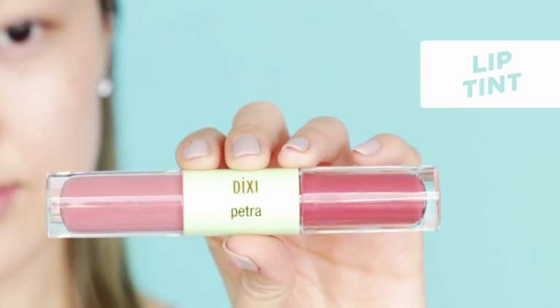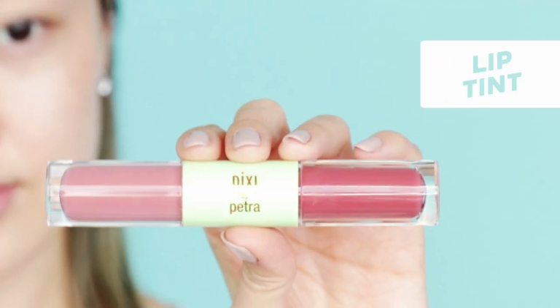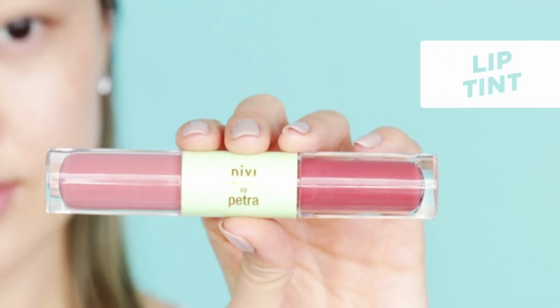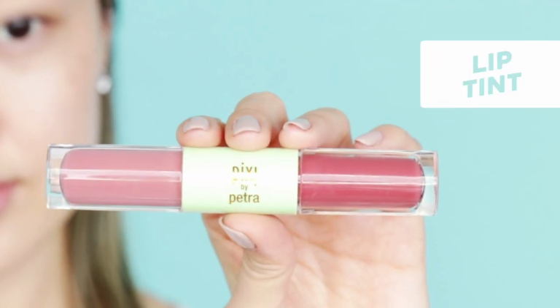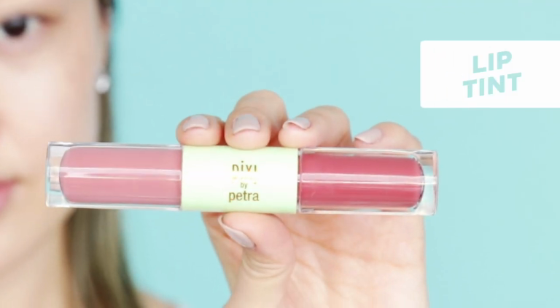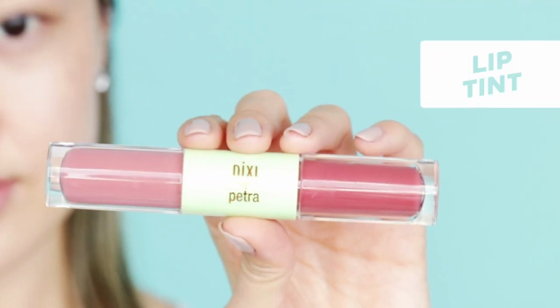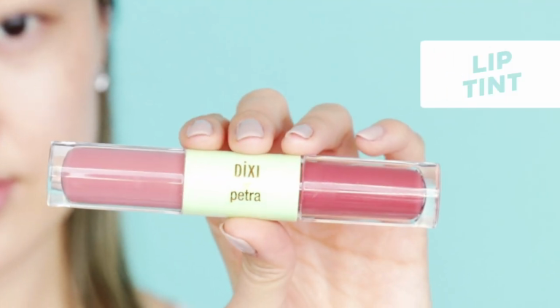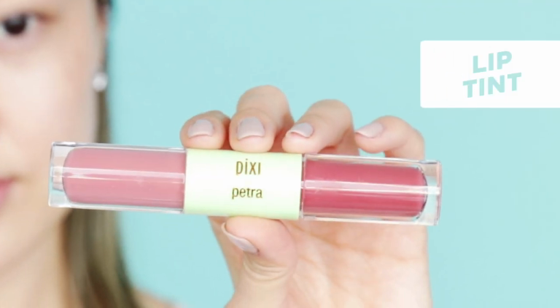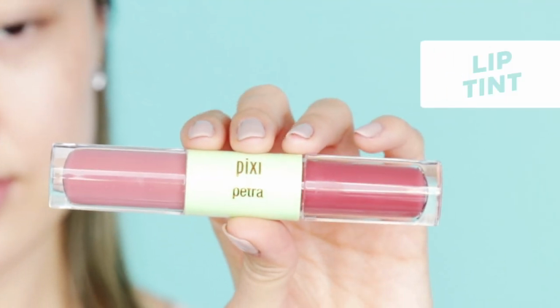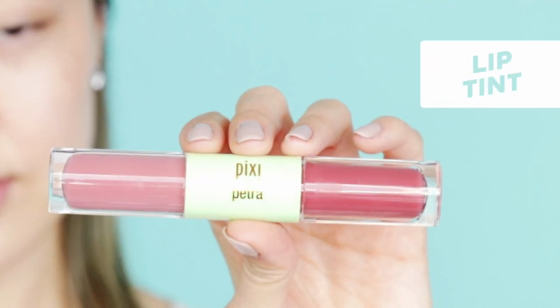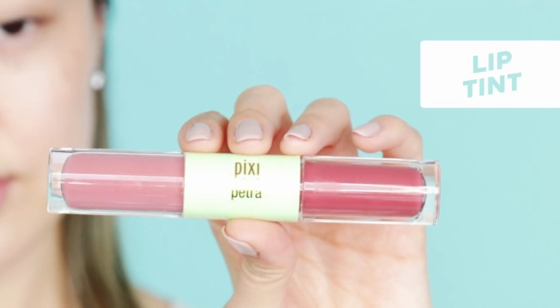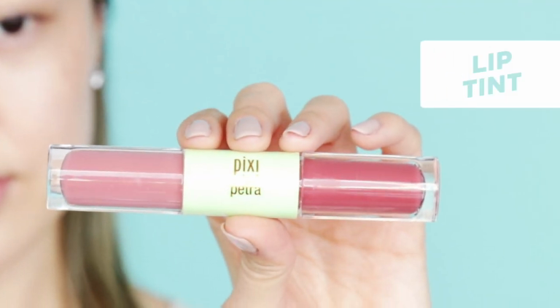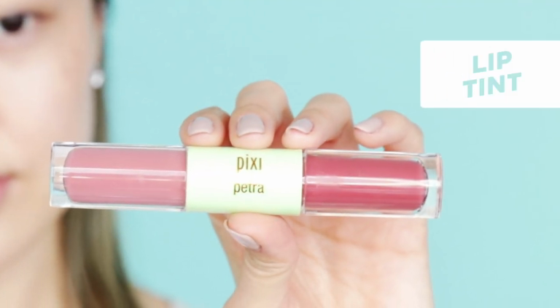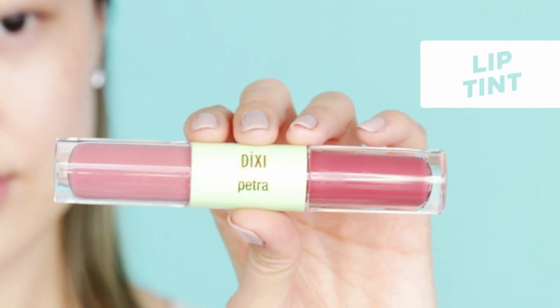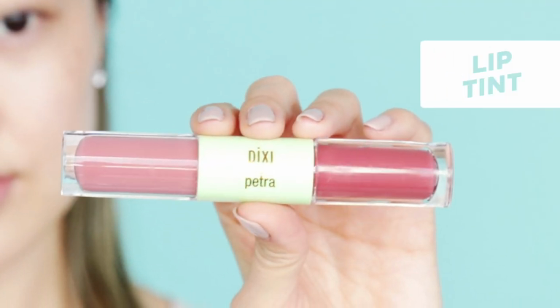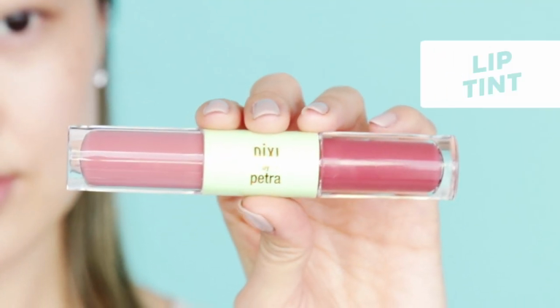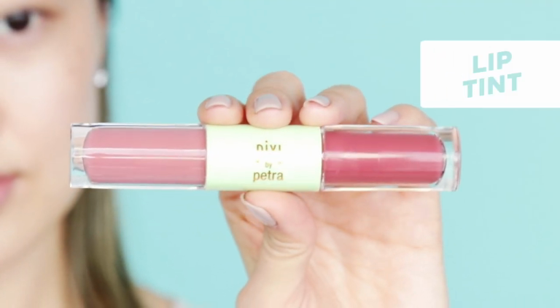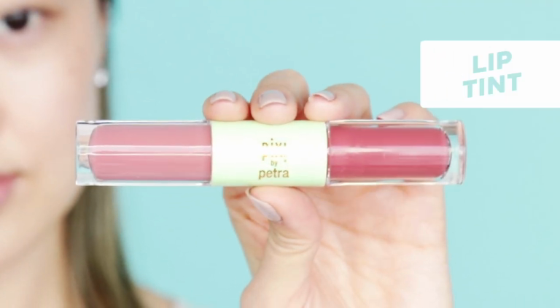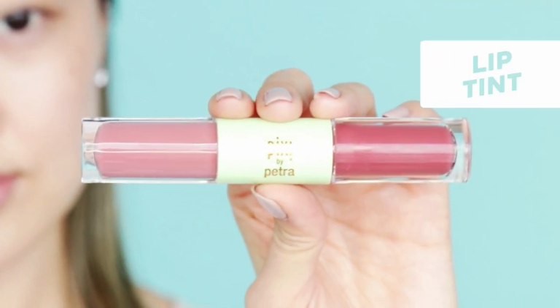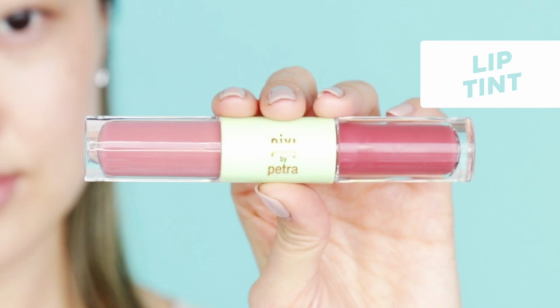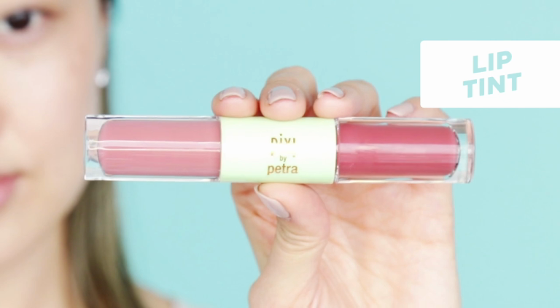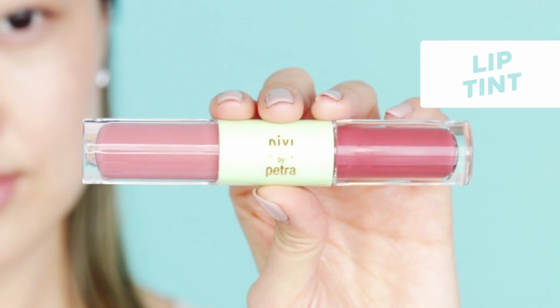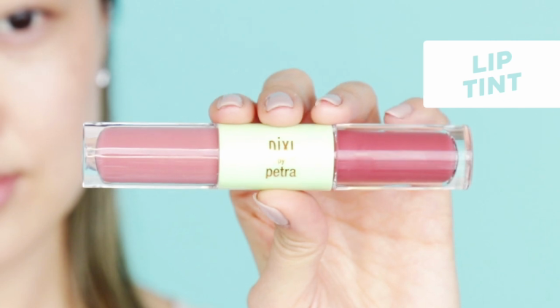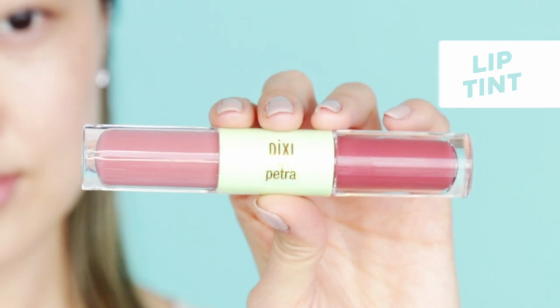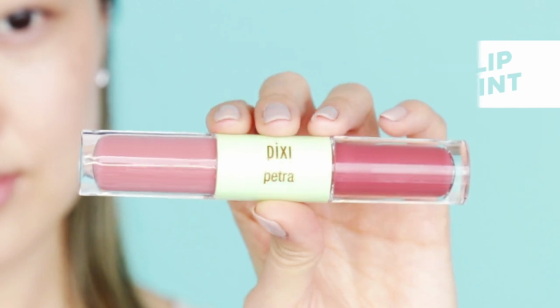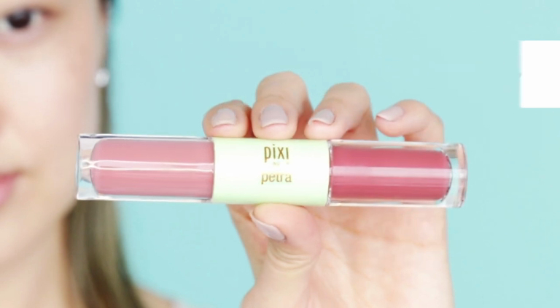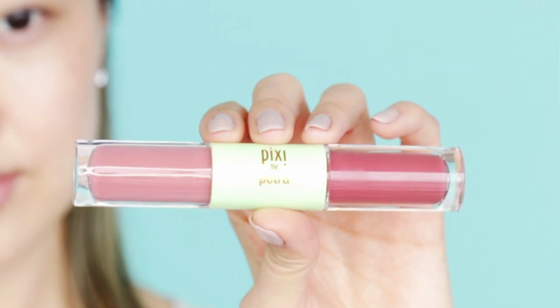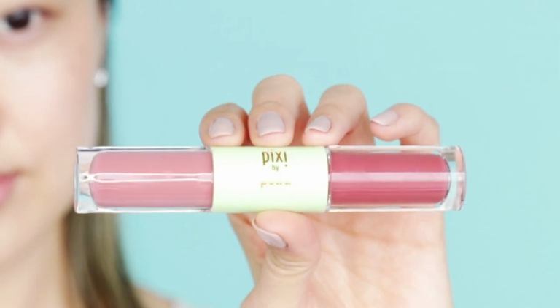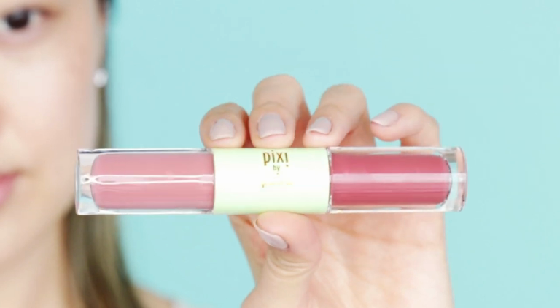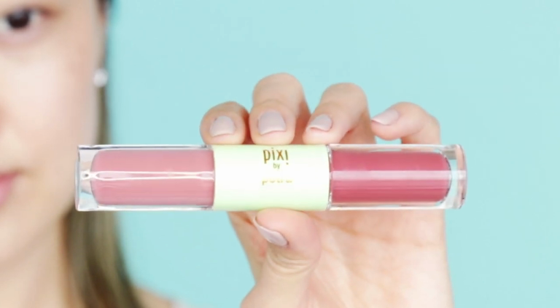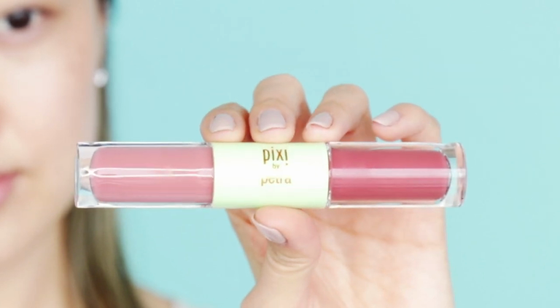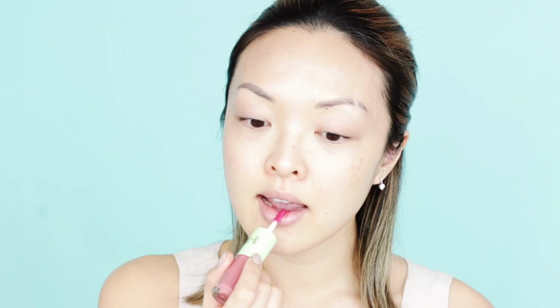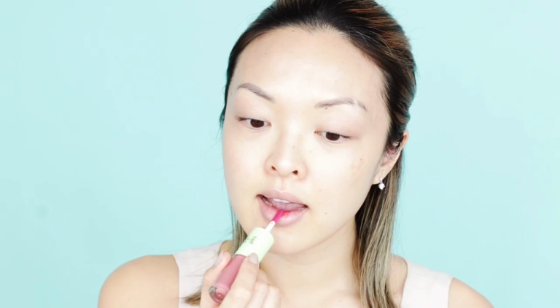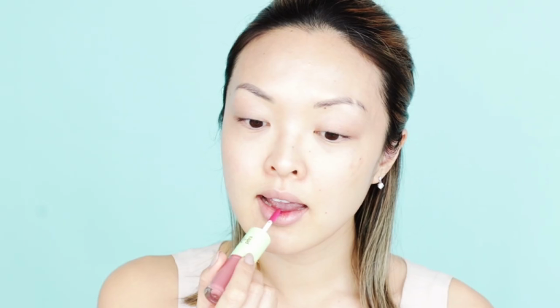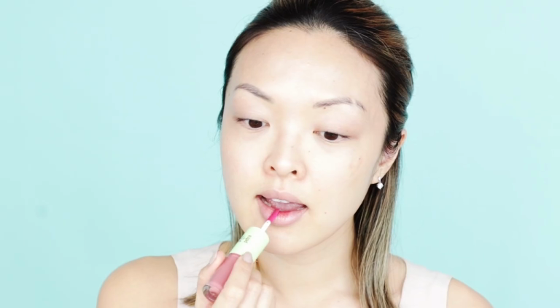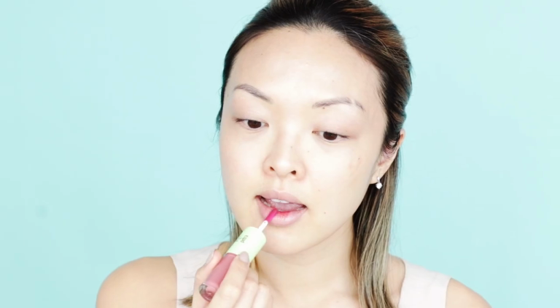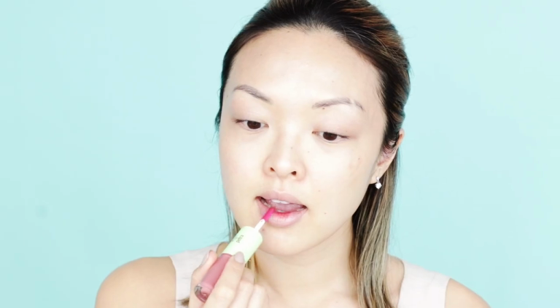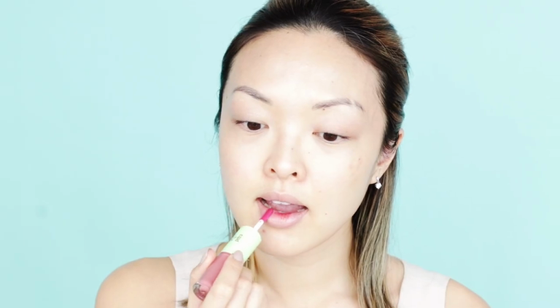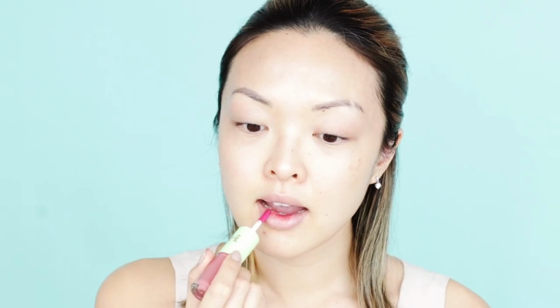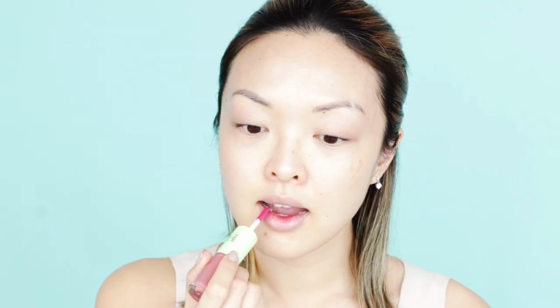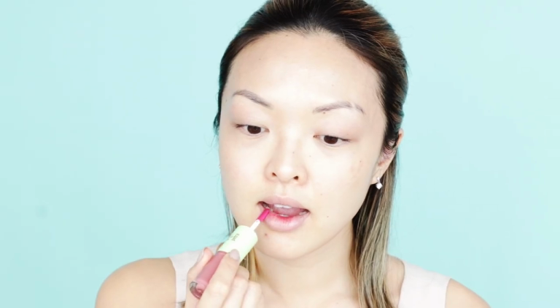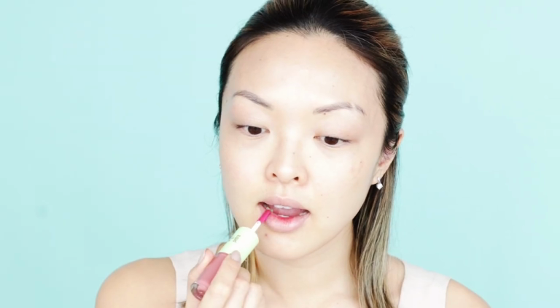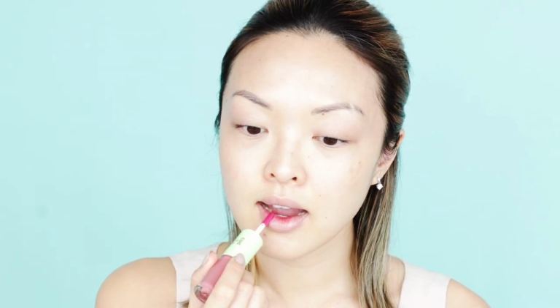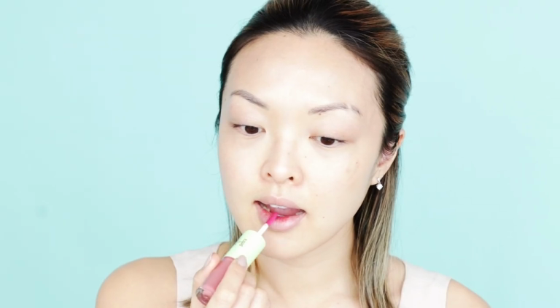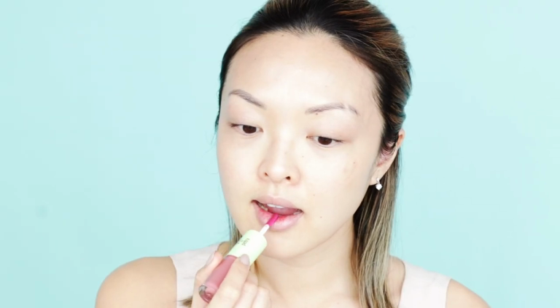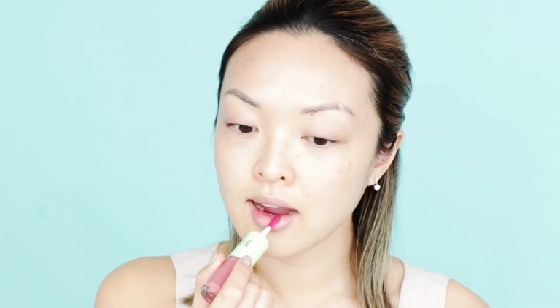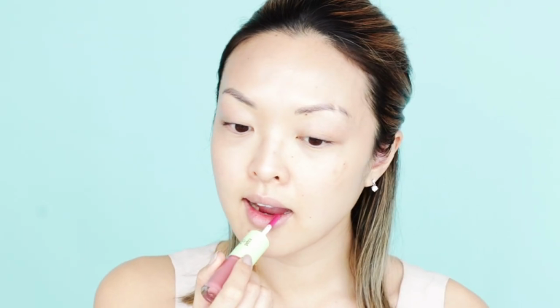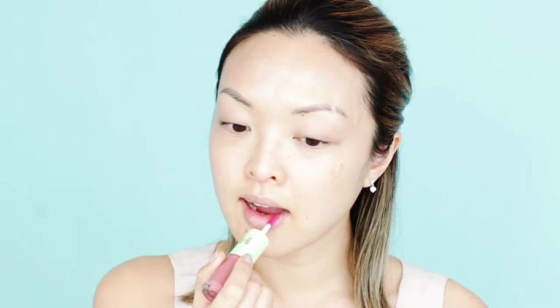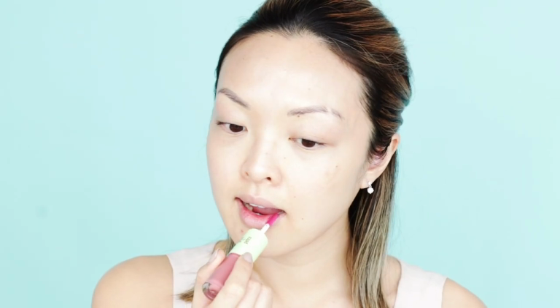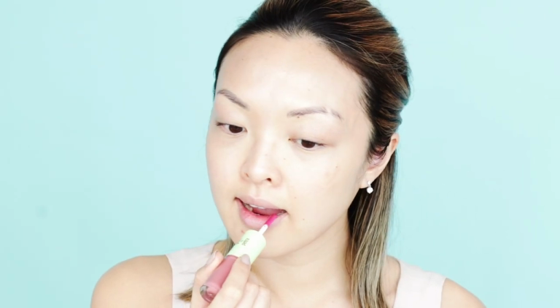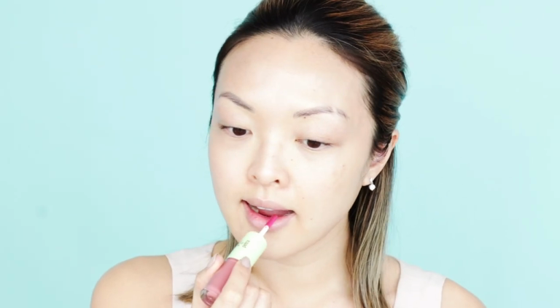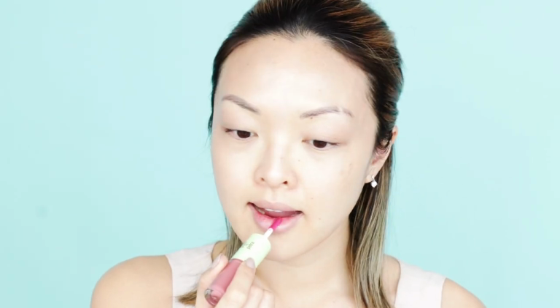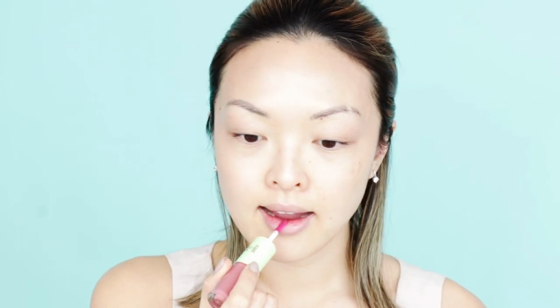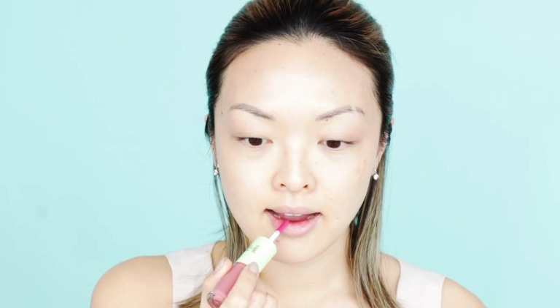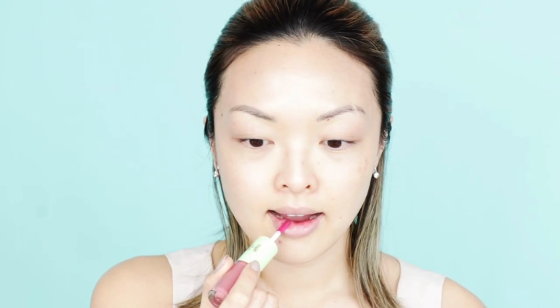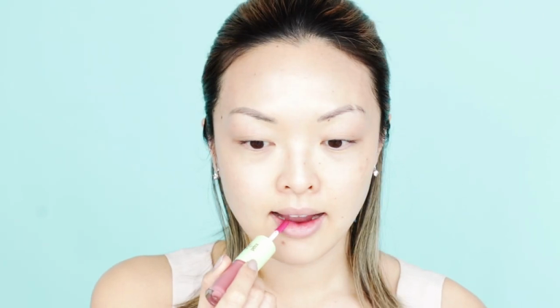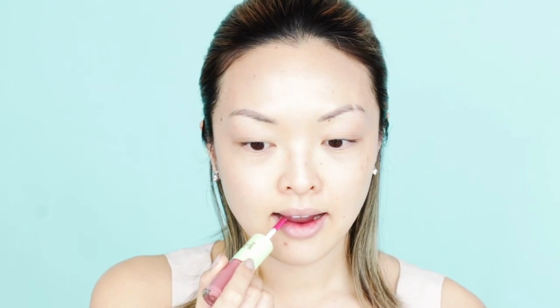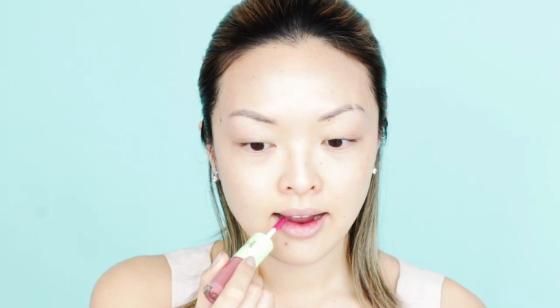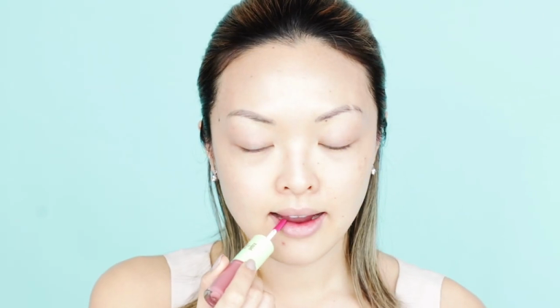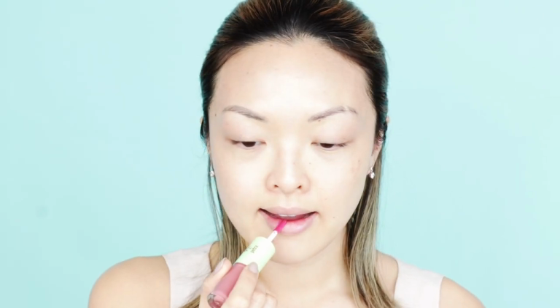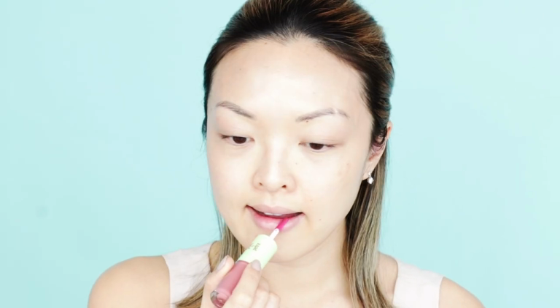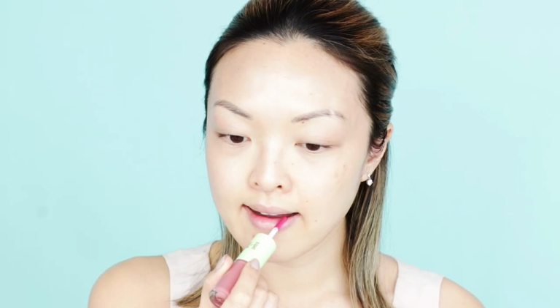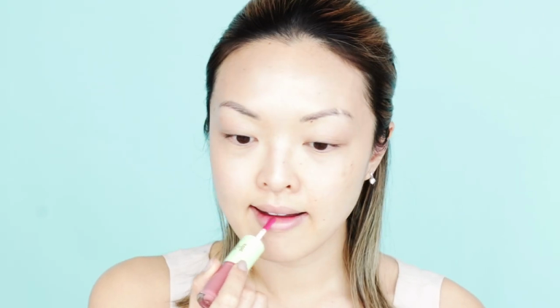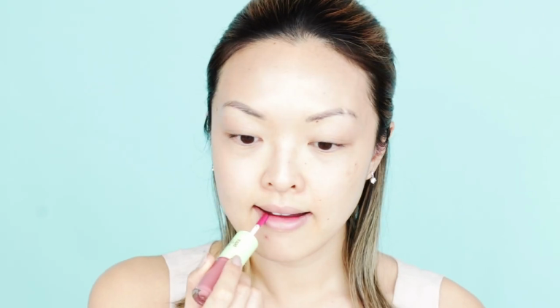Last but not least, to finish off this look, I'm going to apply a new favorite for the lips — the Pixi Berry Tint and Sweet Gloss. It's perfect for a natural look, and now I'm done.